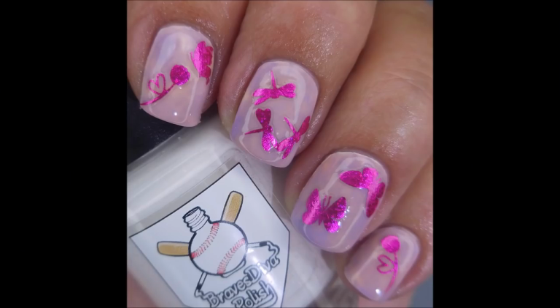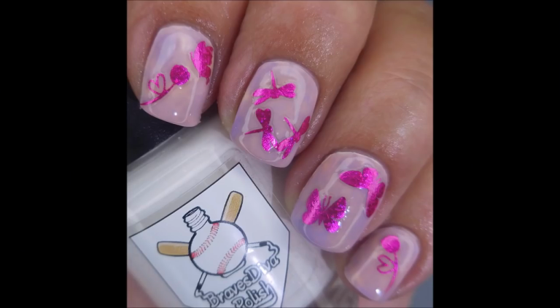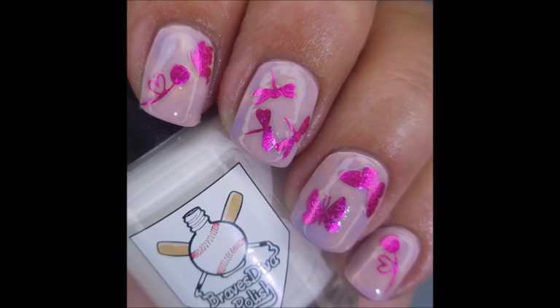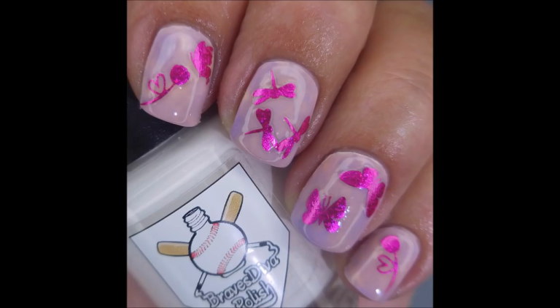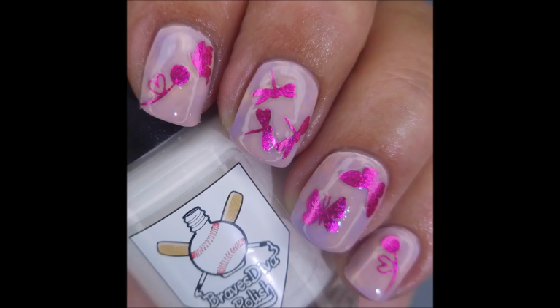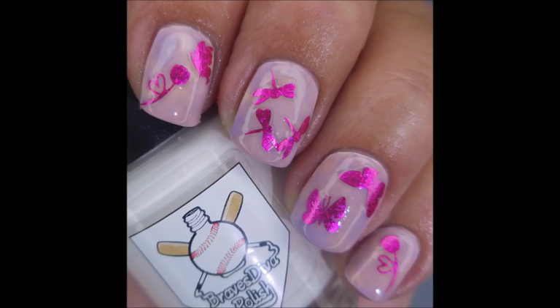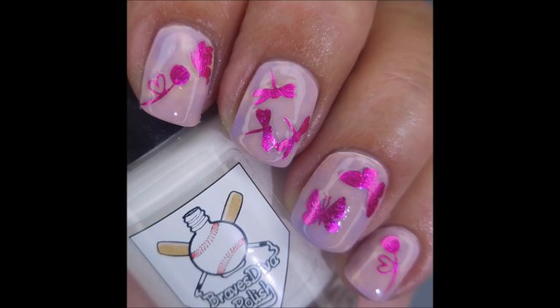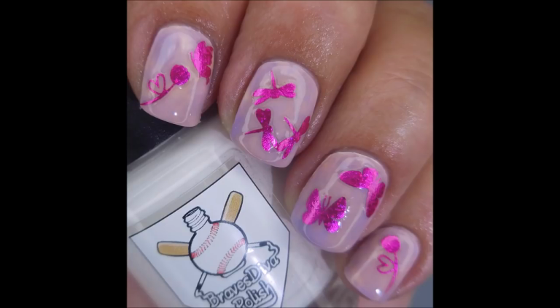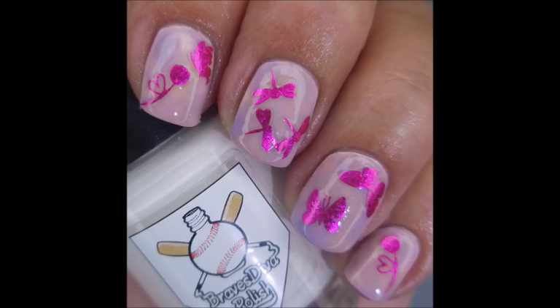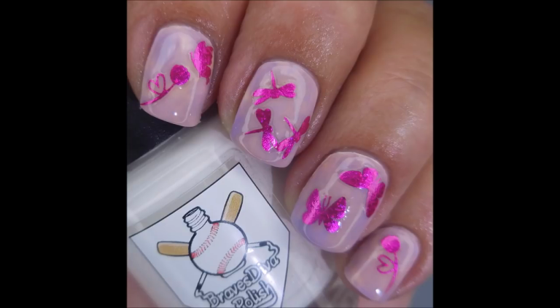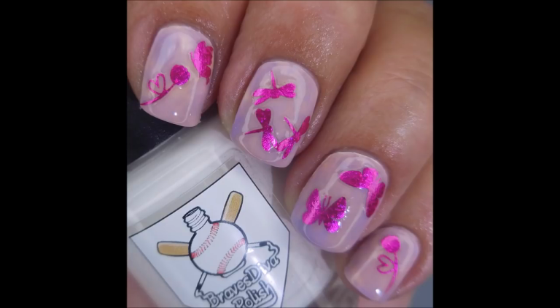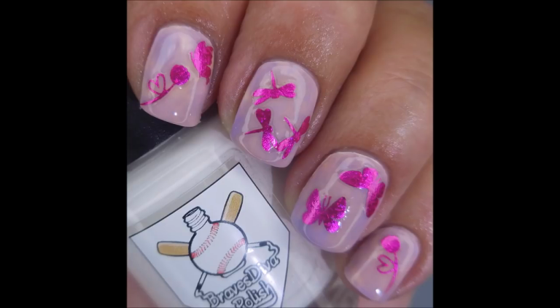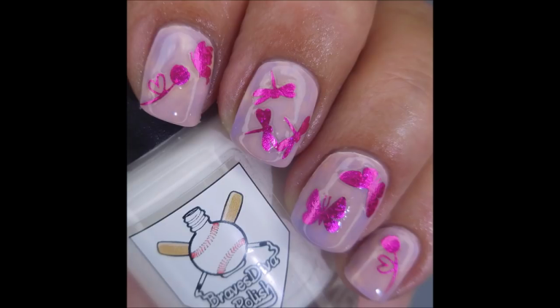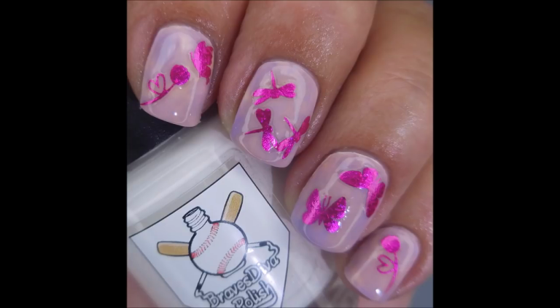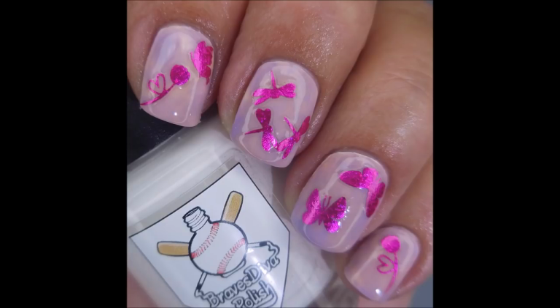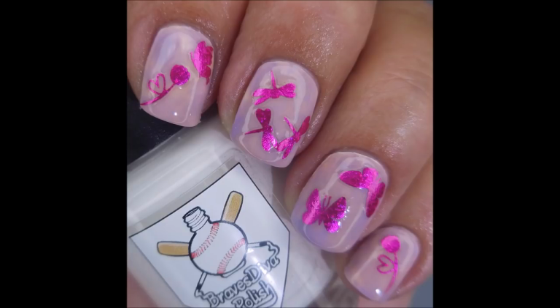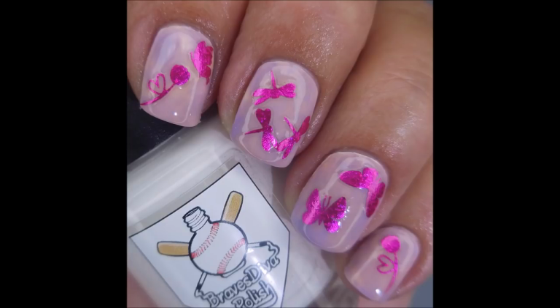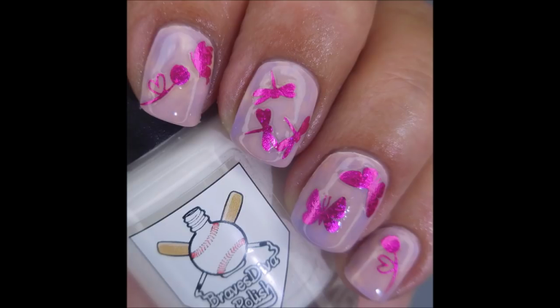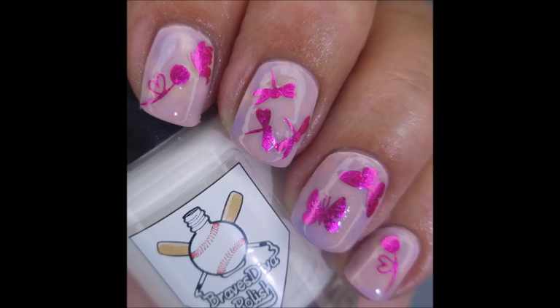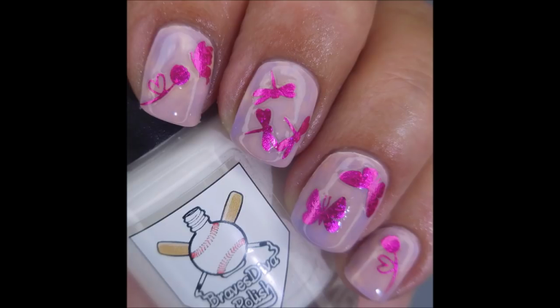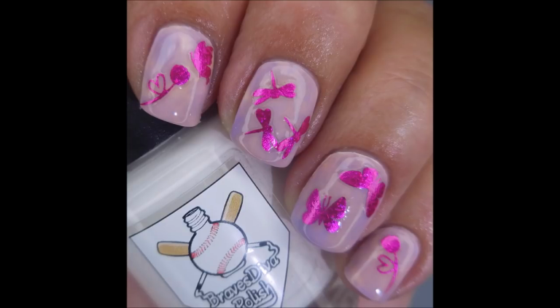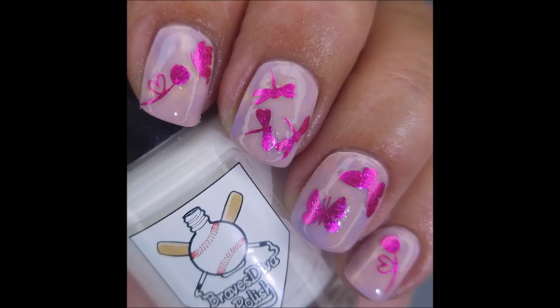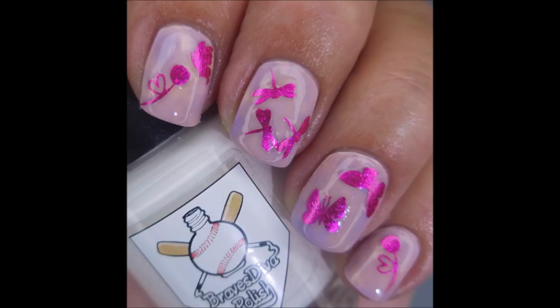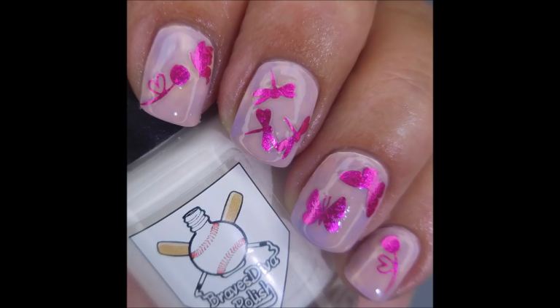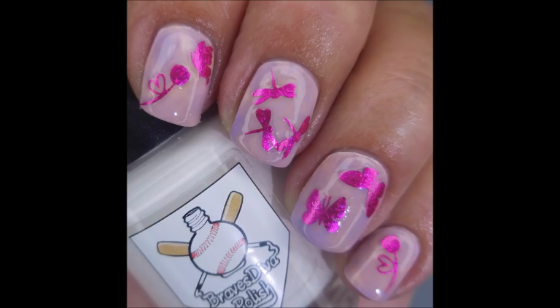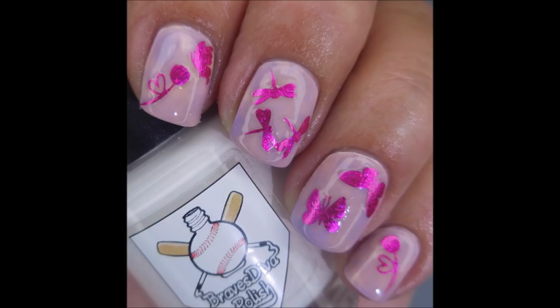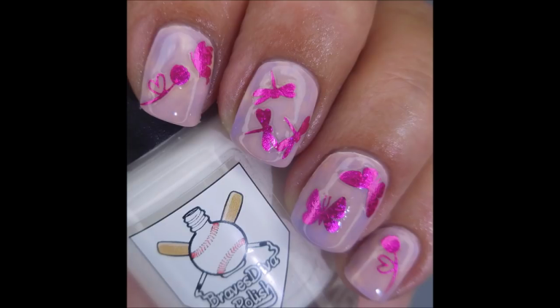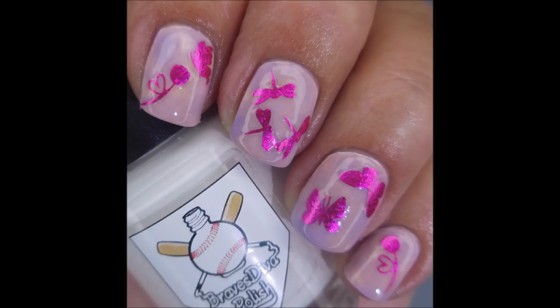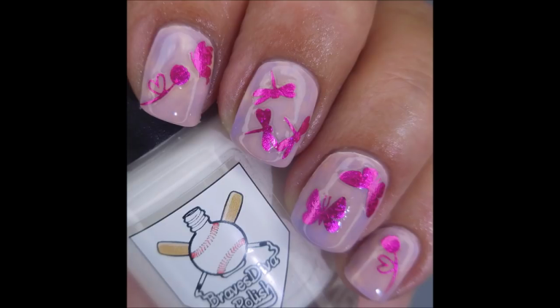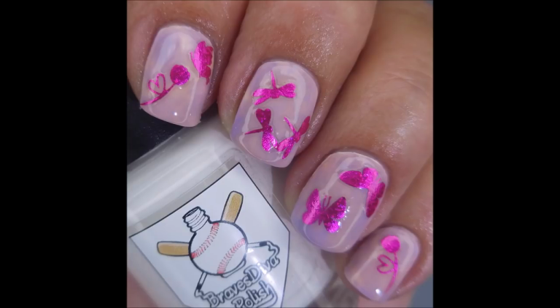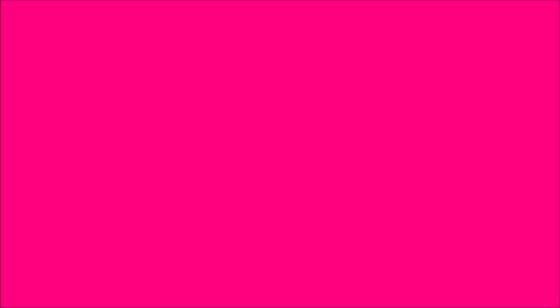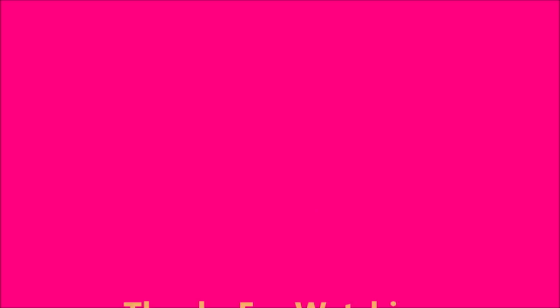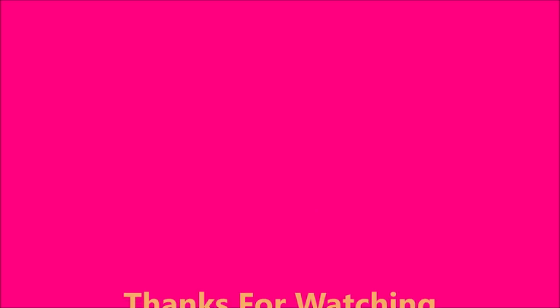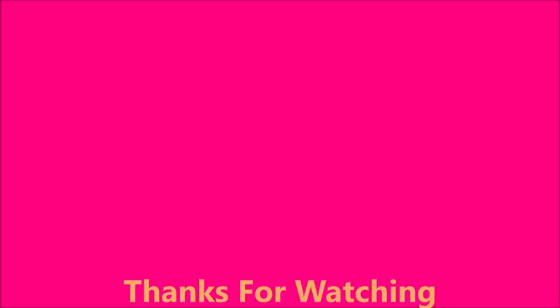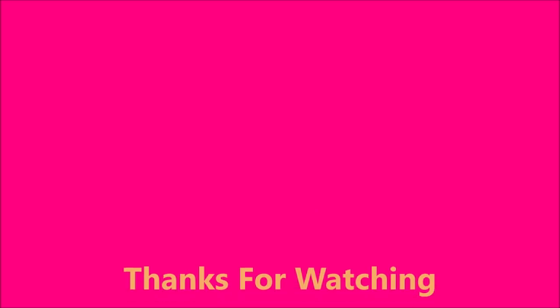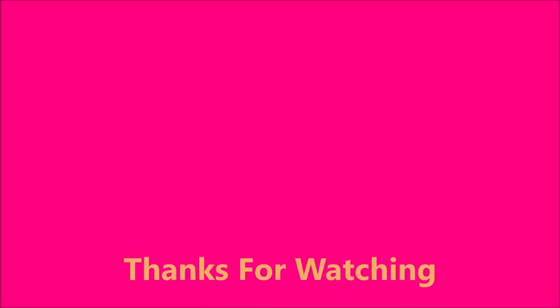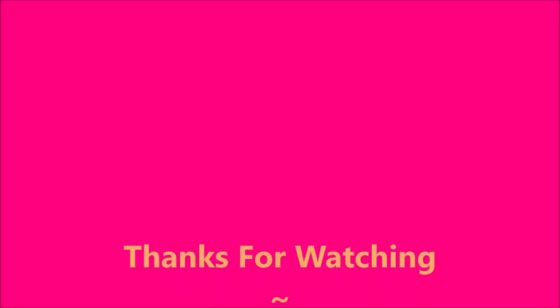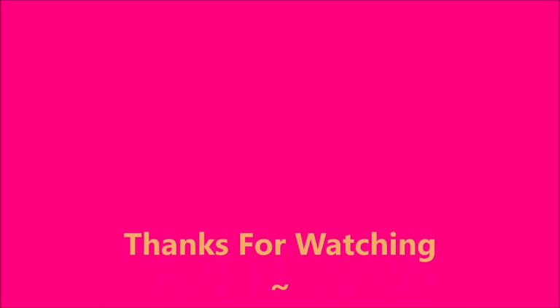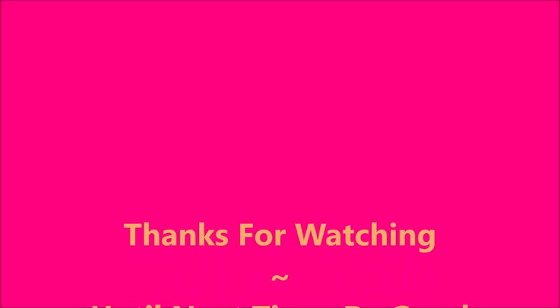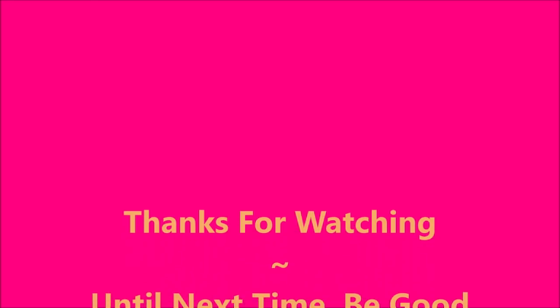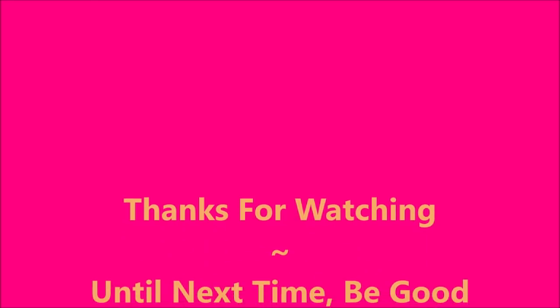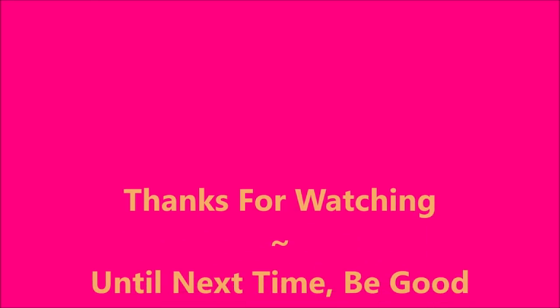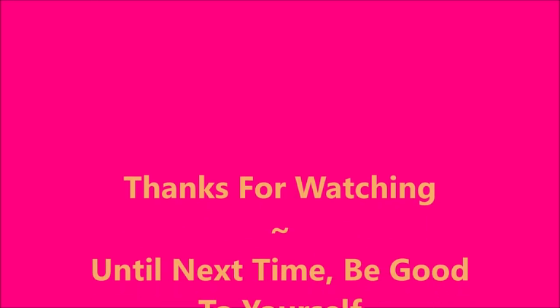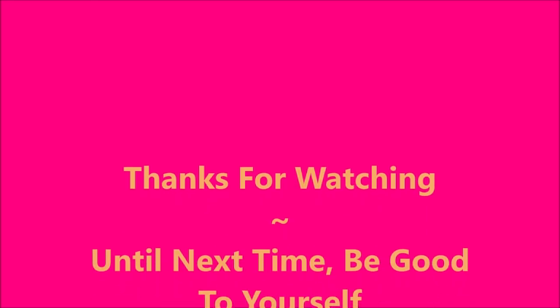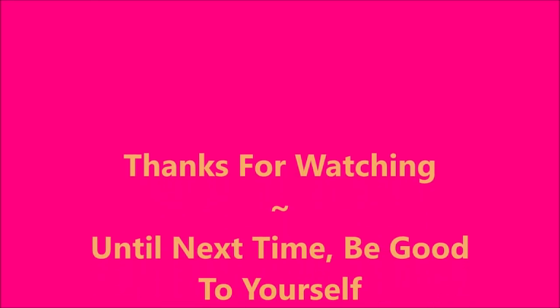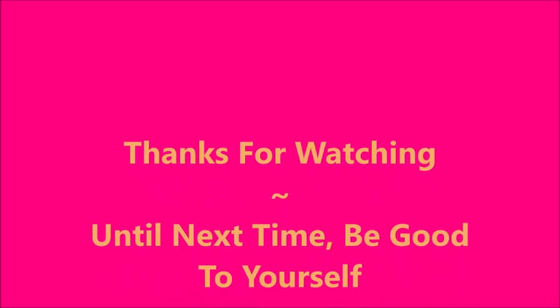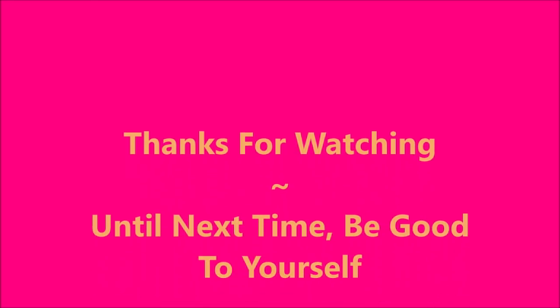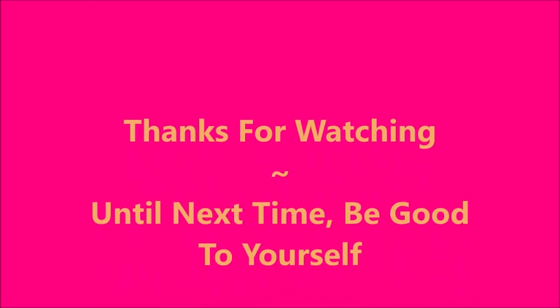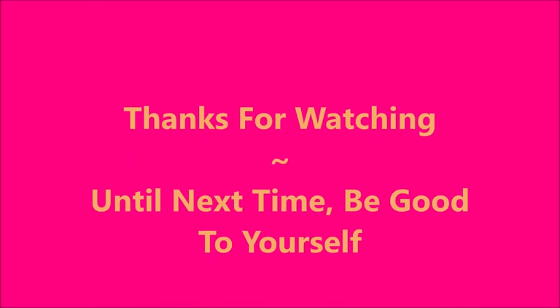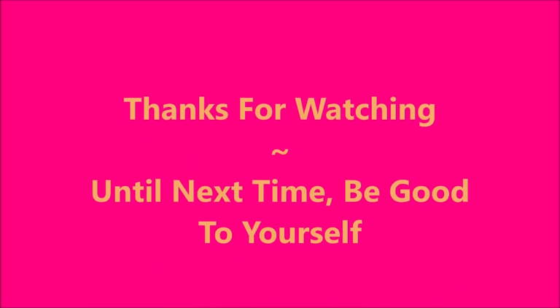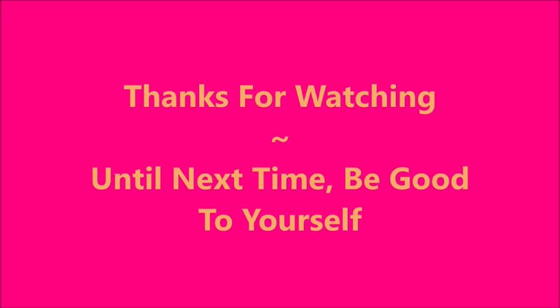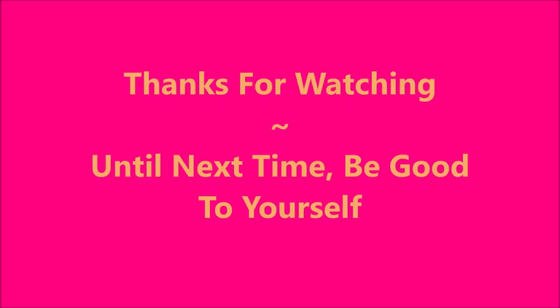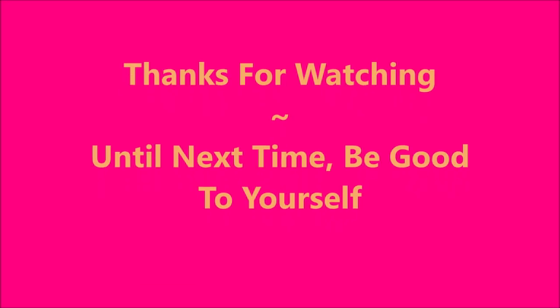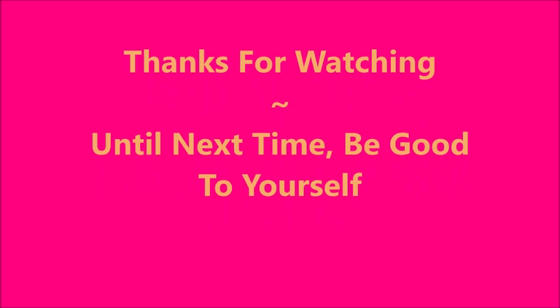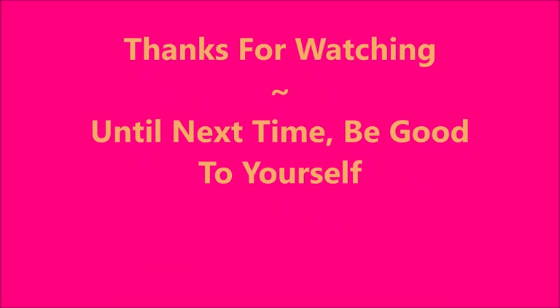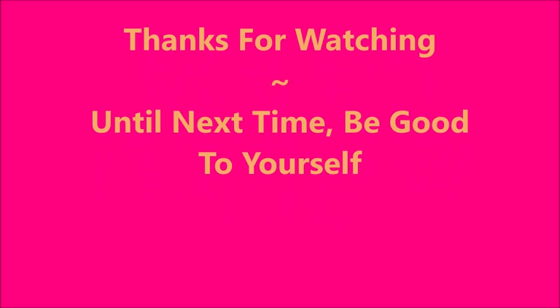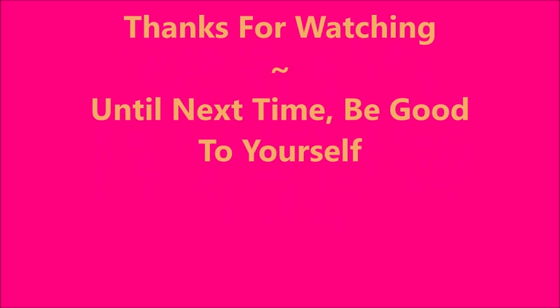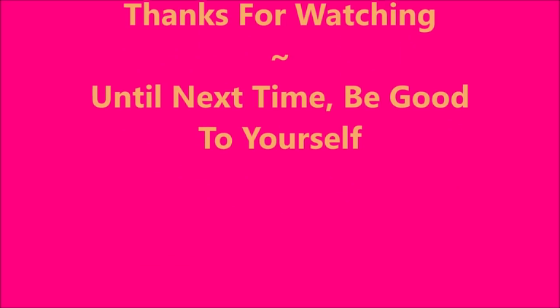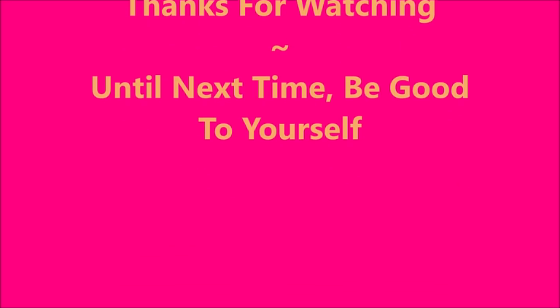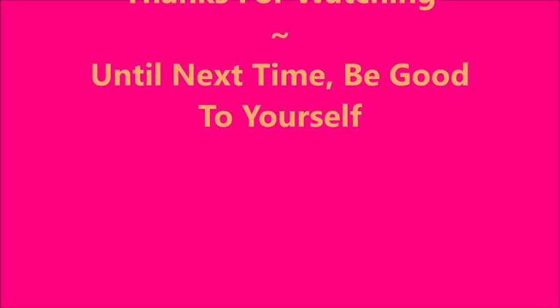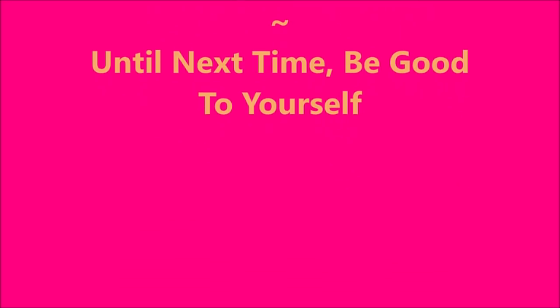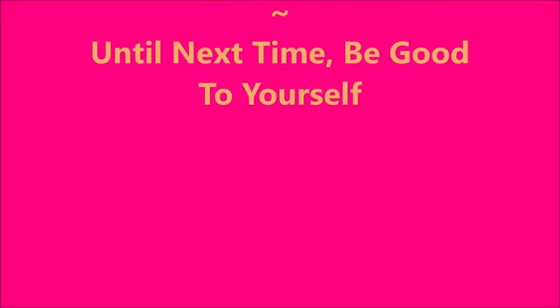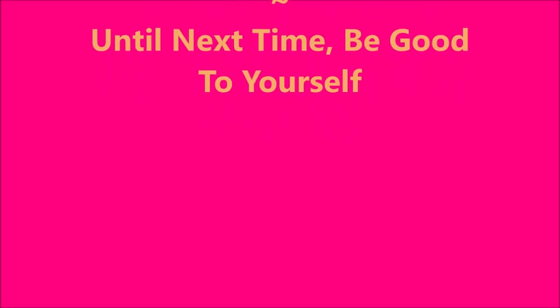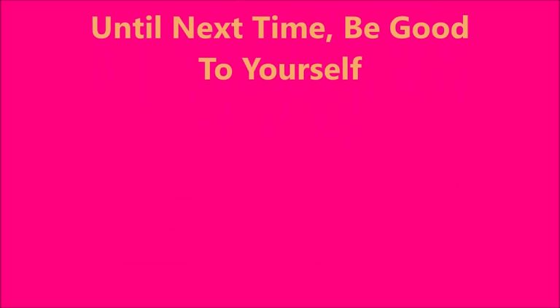I hope you enjoyed this one. Leave me a comment down below — I love hearing from you. I want to thank you for watching. Until next time, be good to yourself.